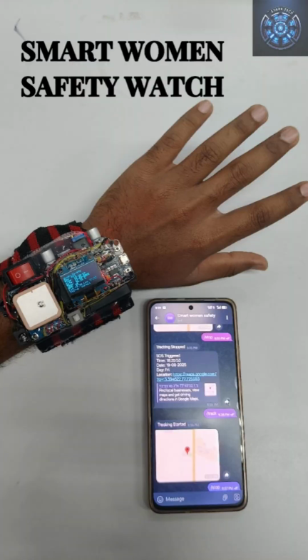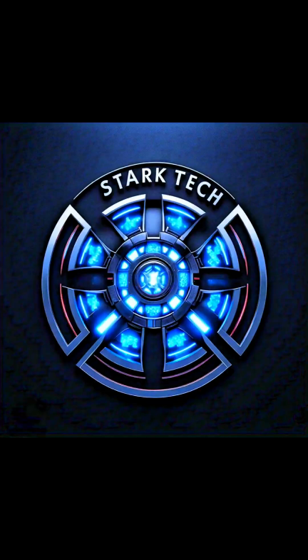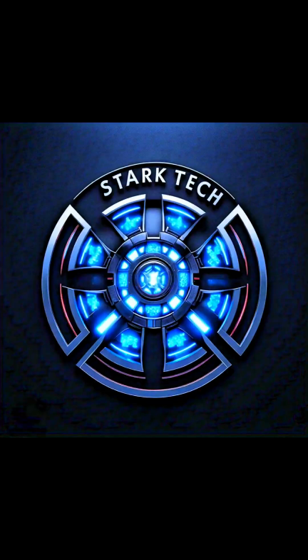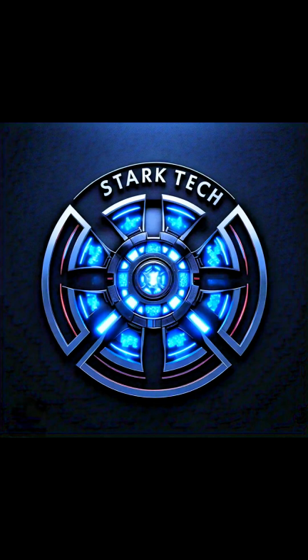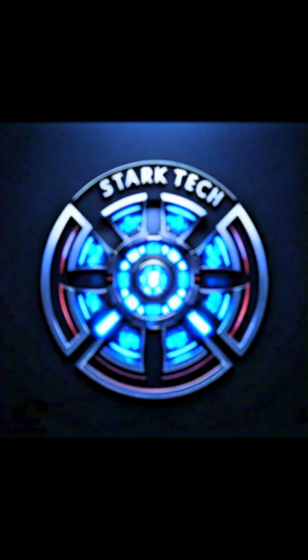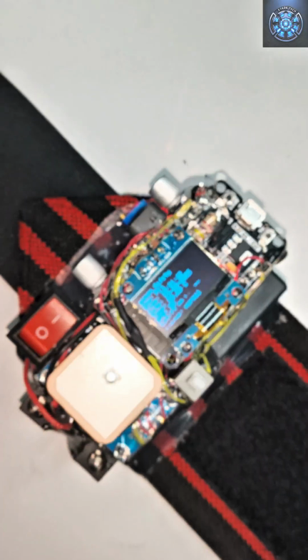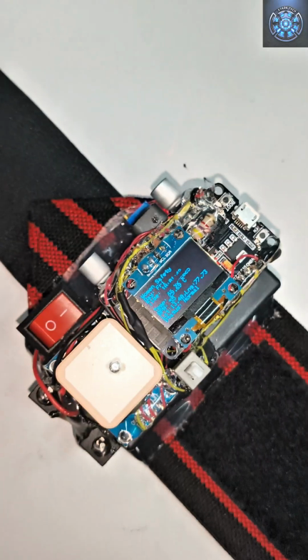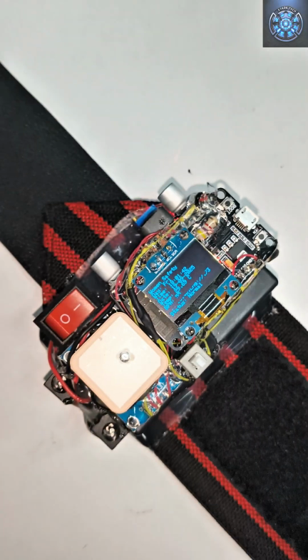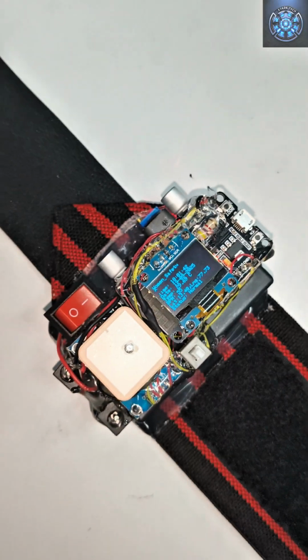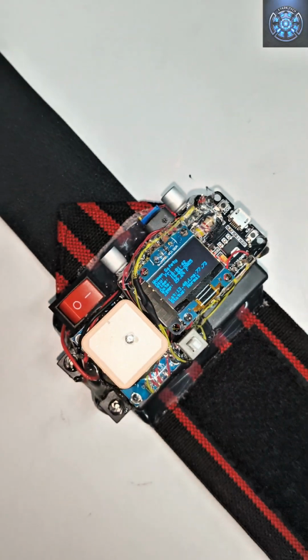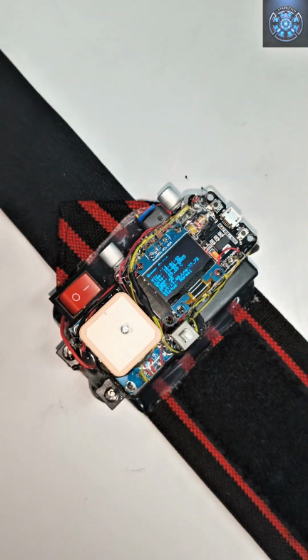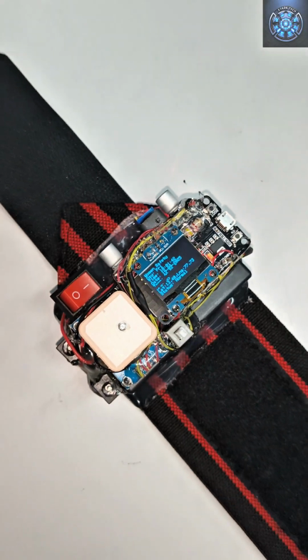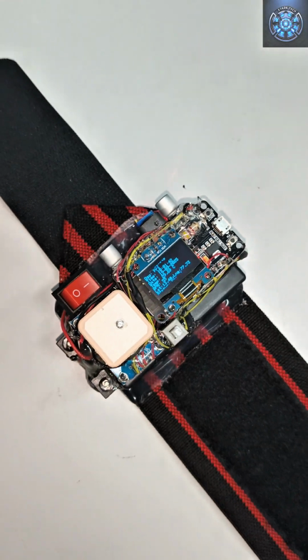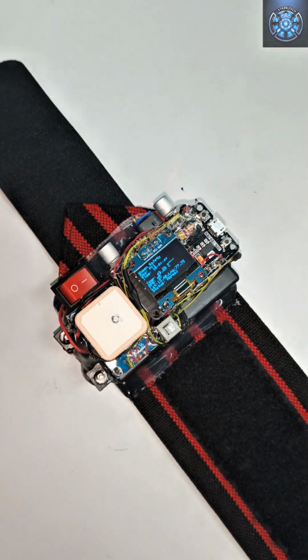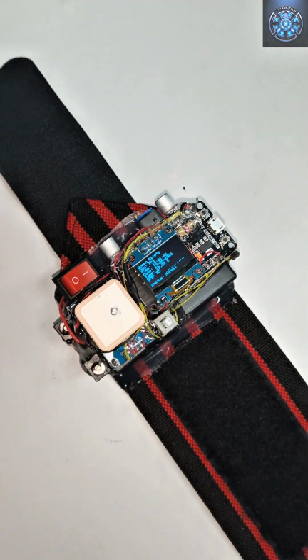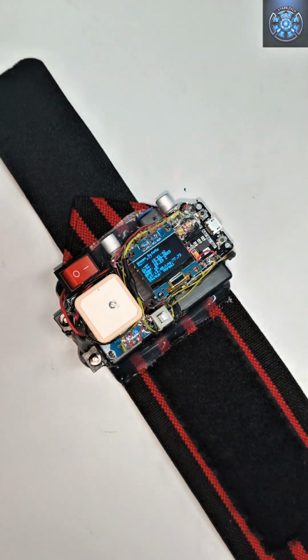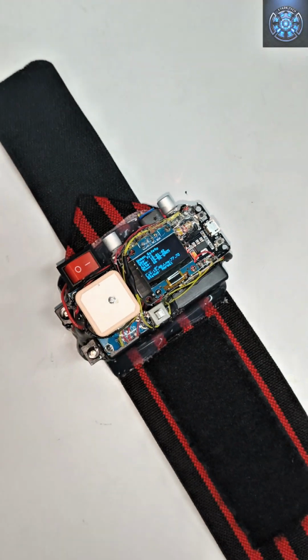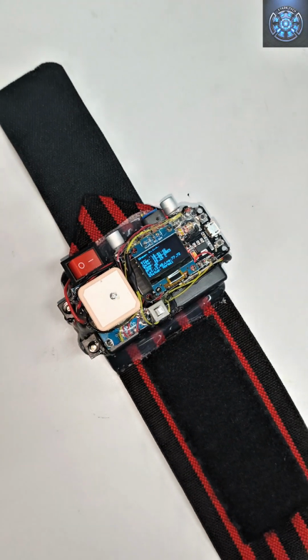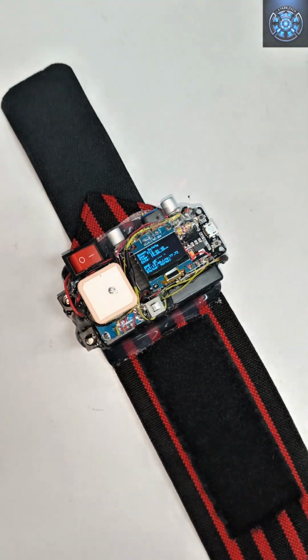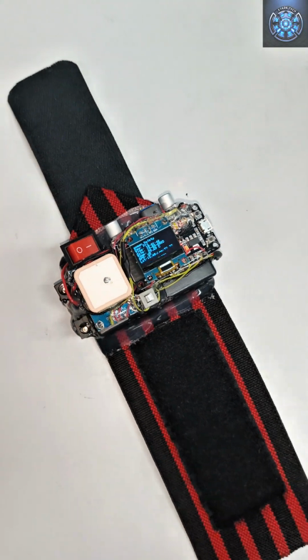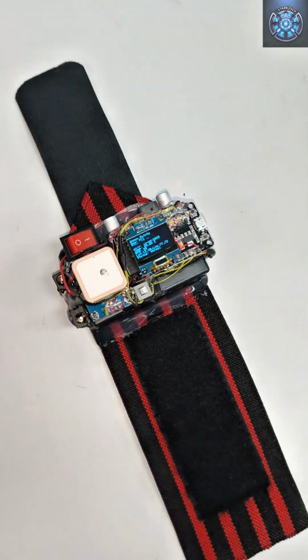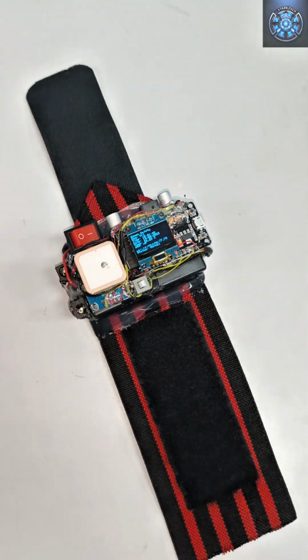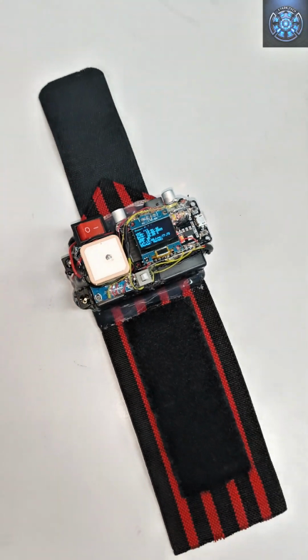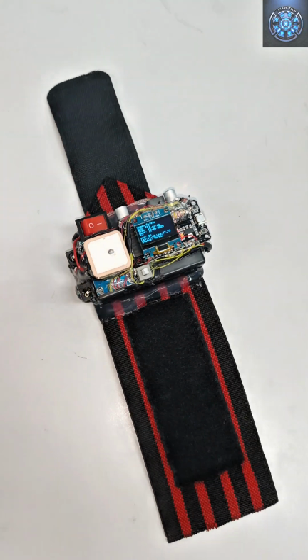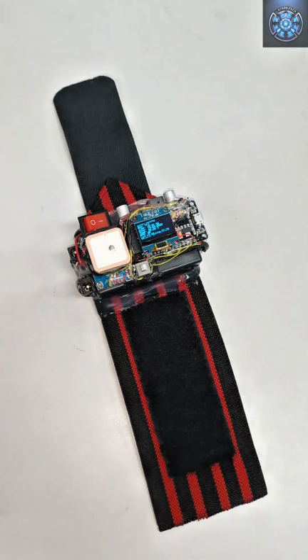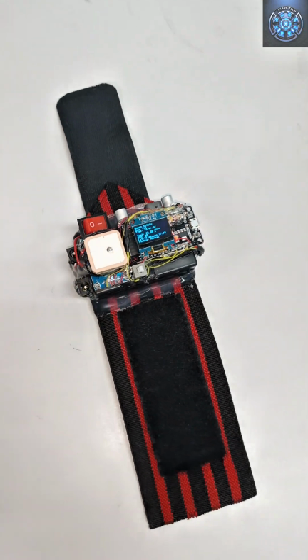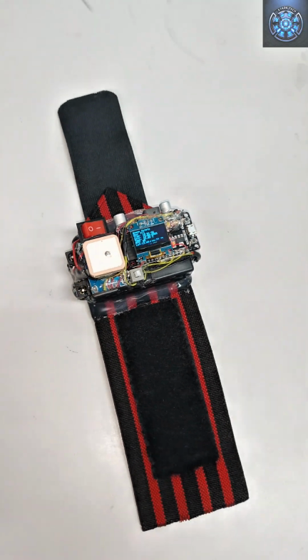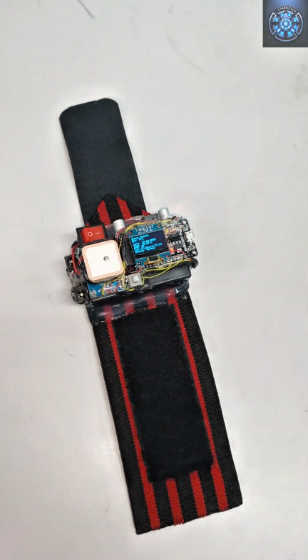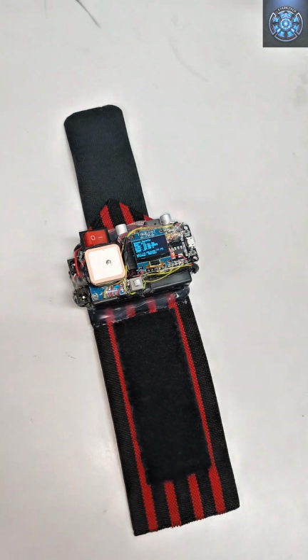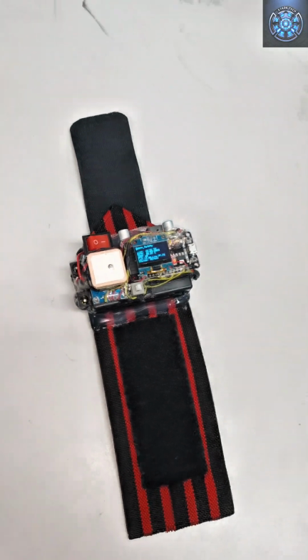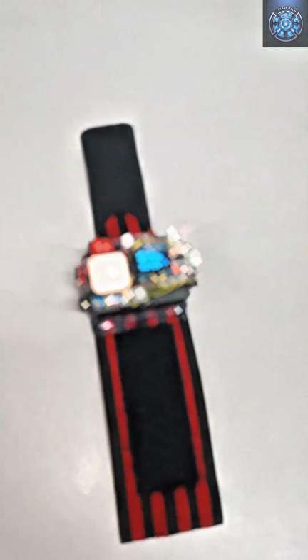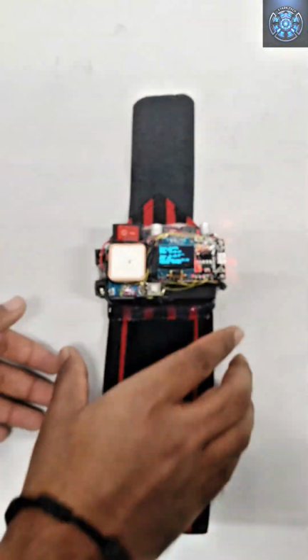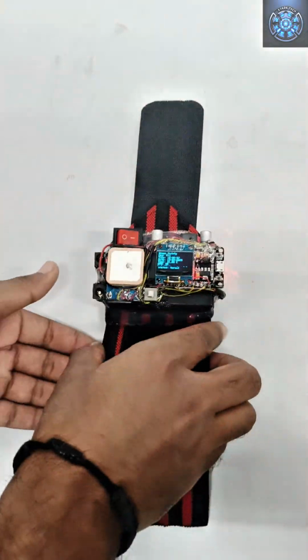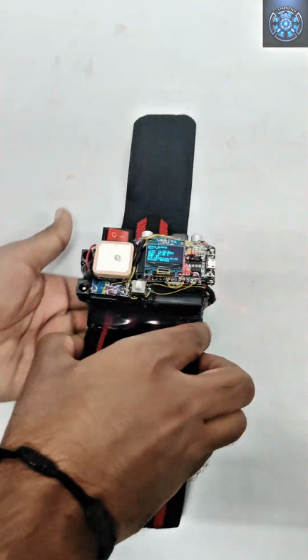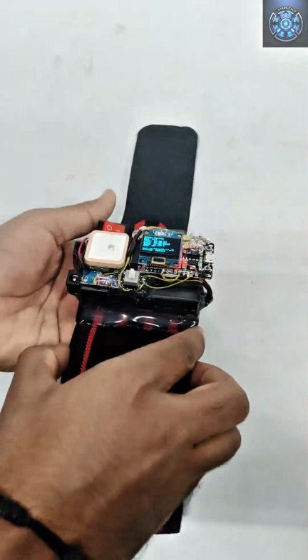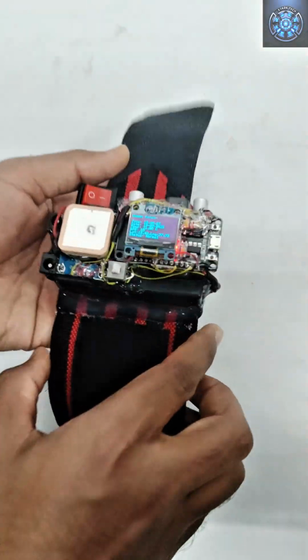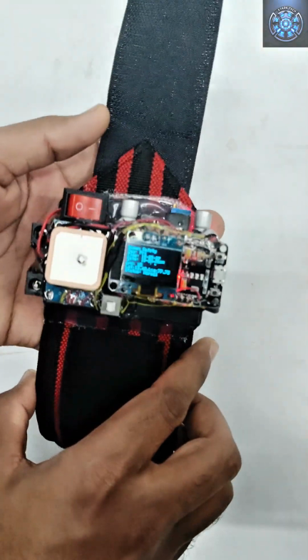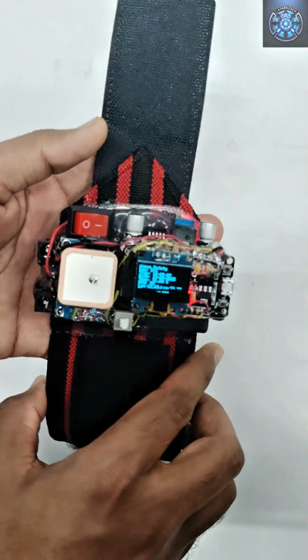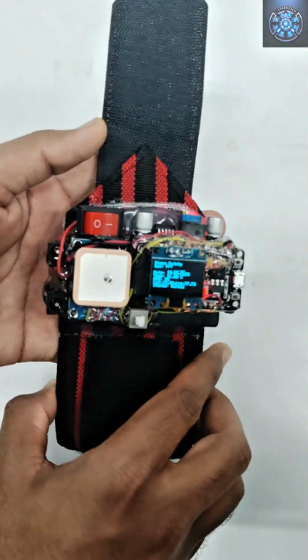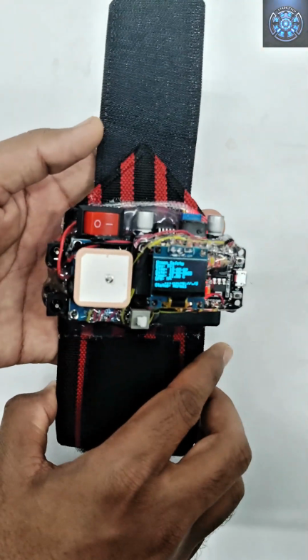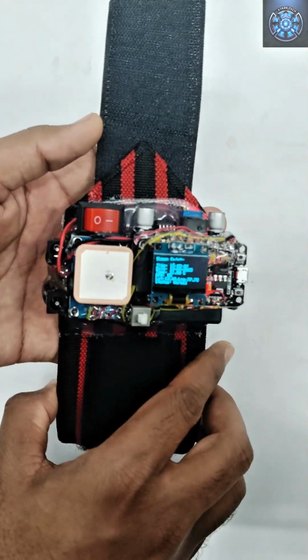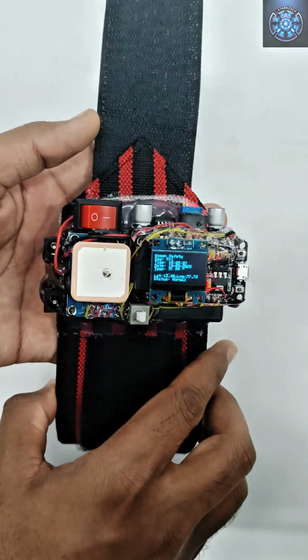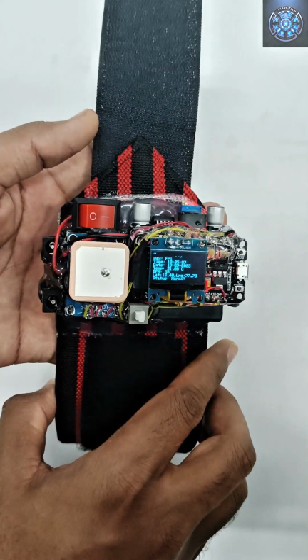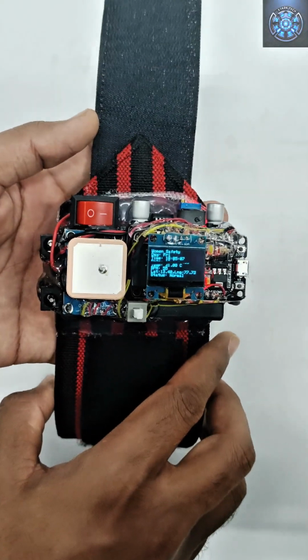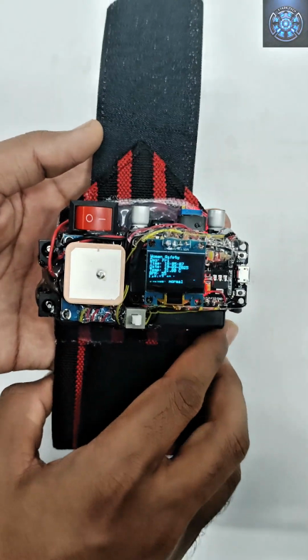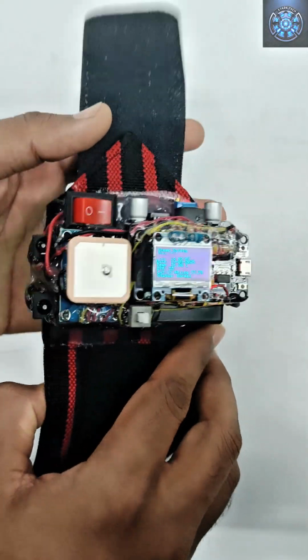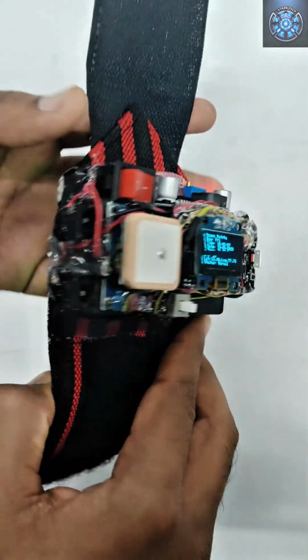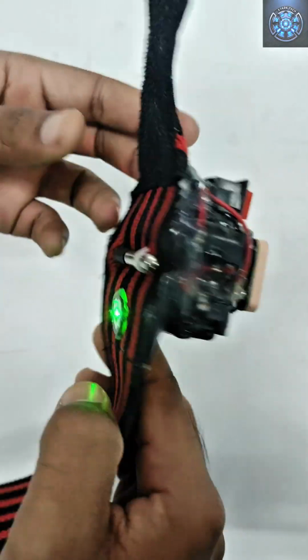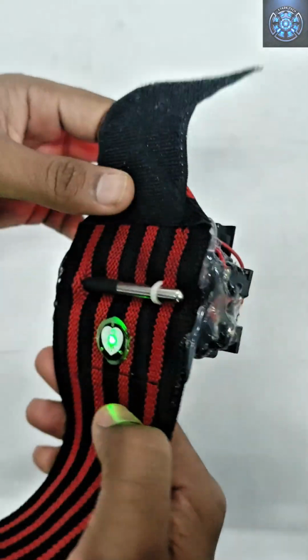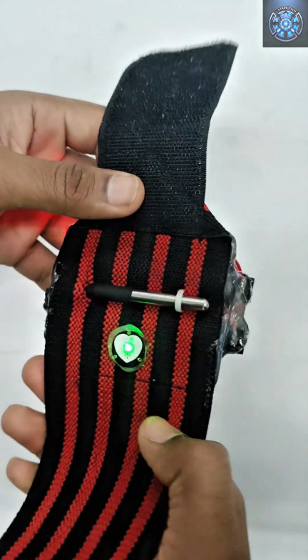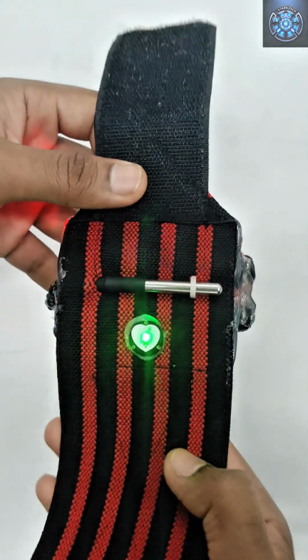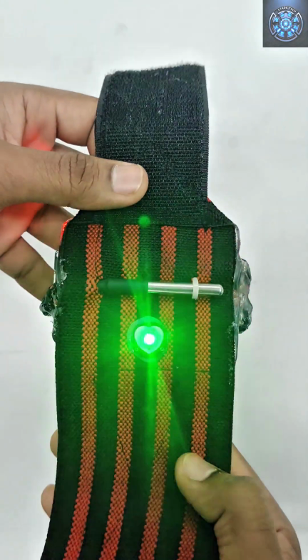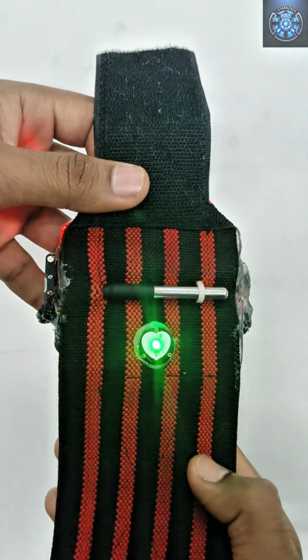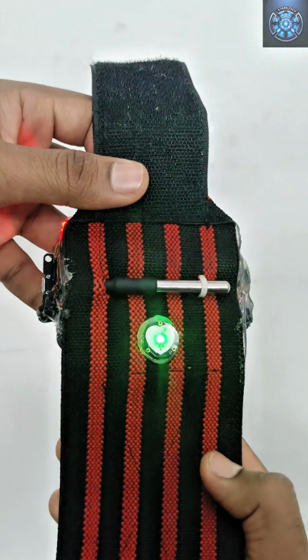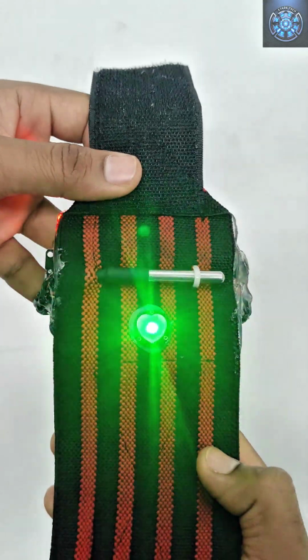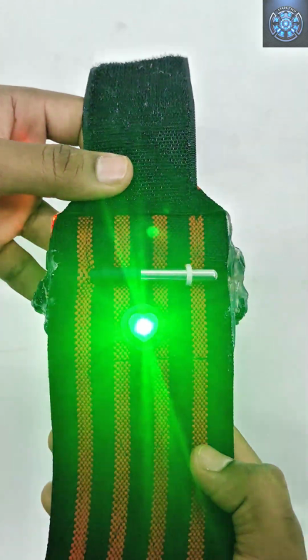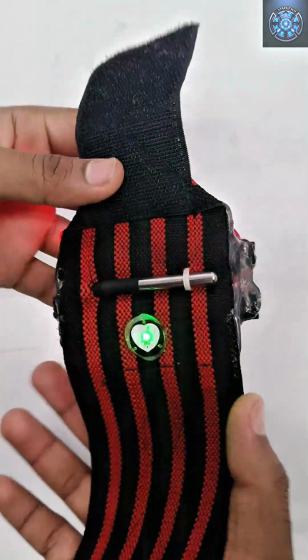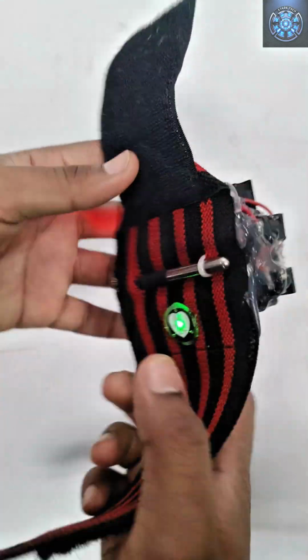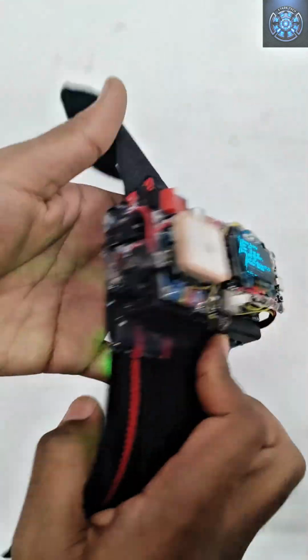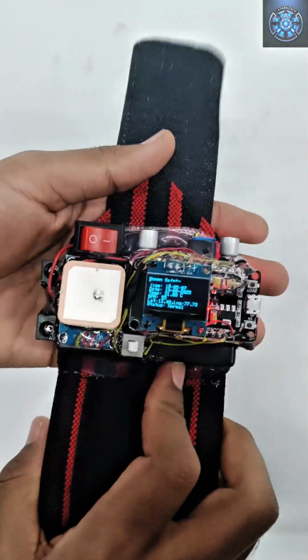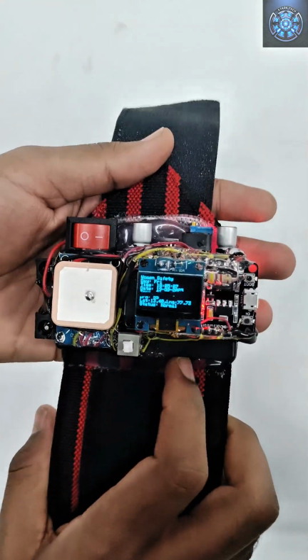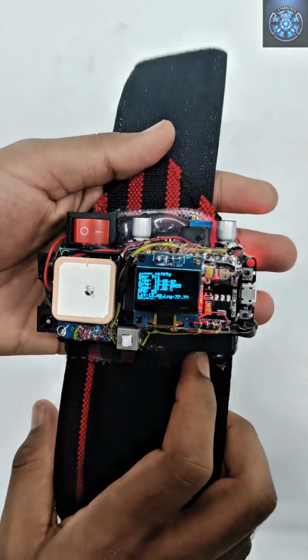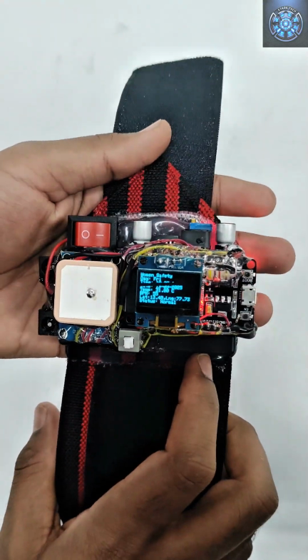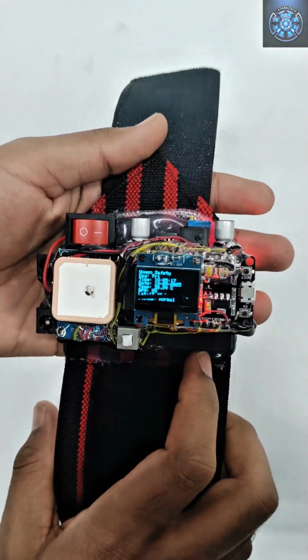Welcome to Stark Tech. Today, we bring you the women's safety smartwatch, designed to keep you safe, healthy, and connected.